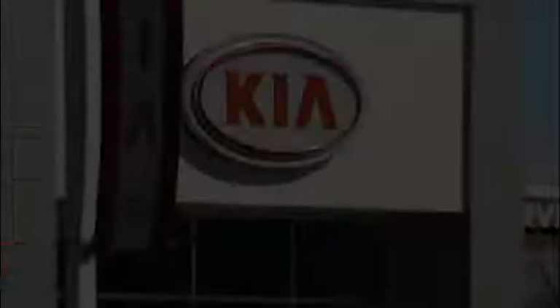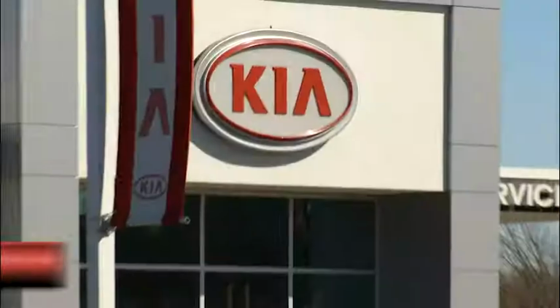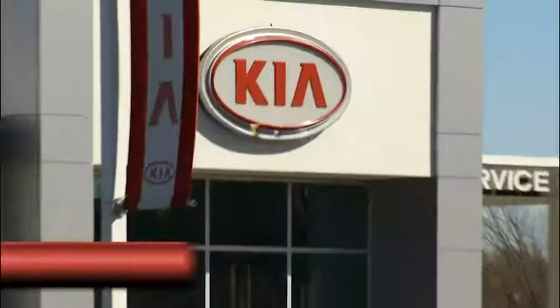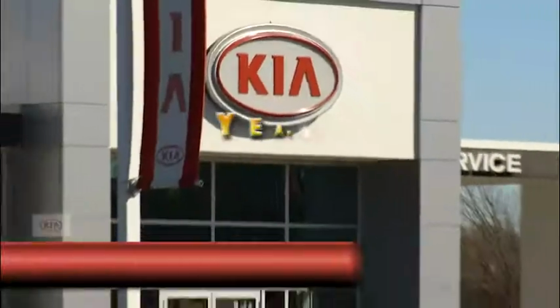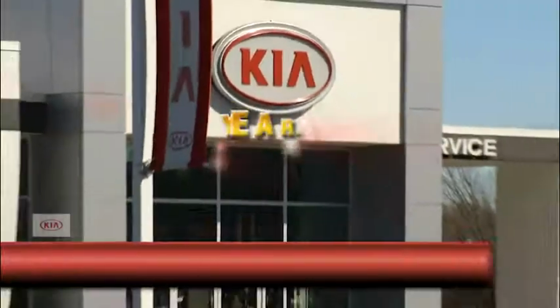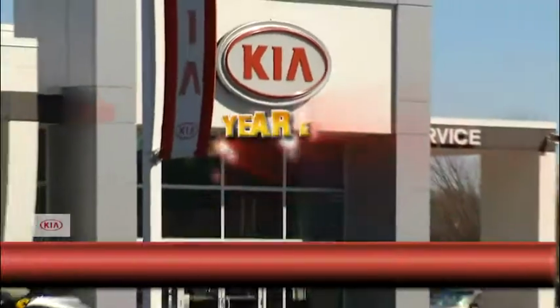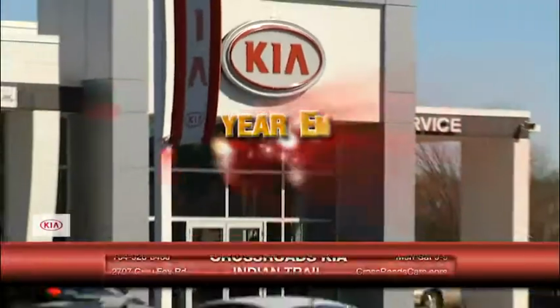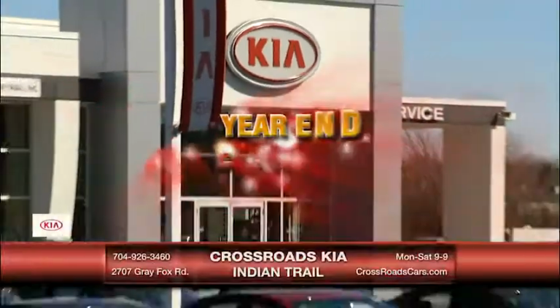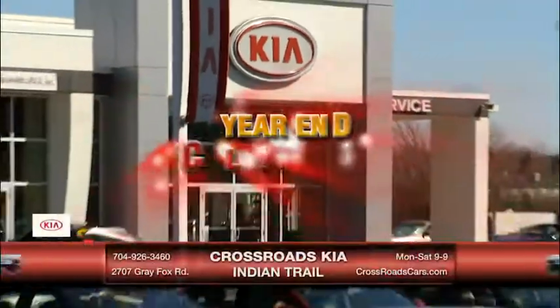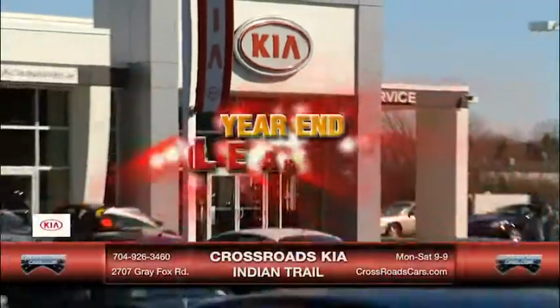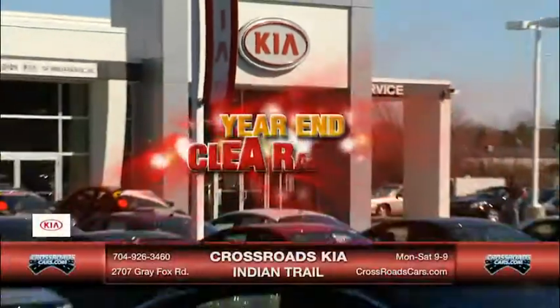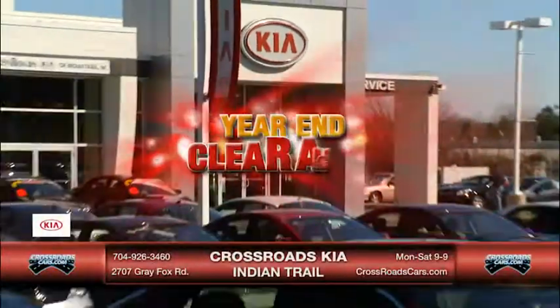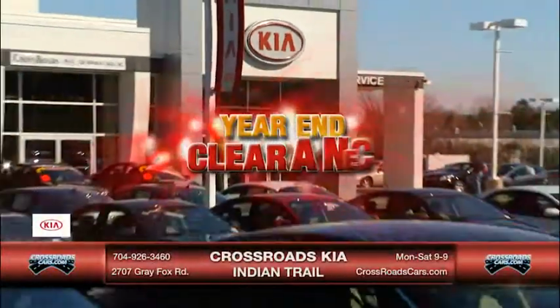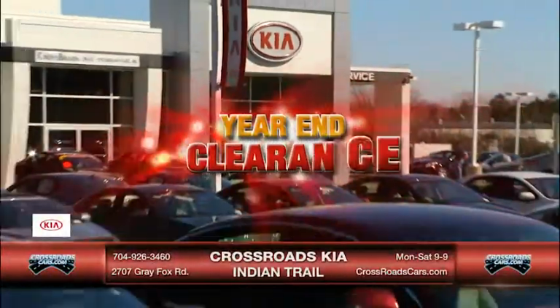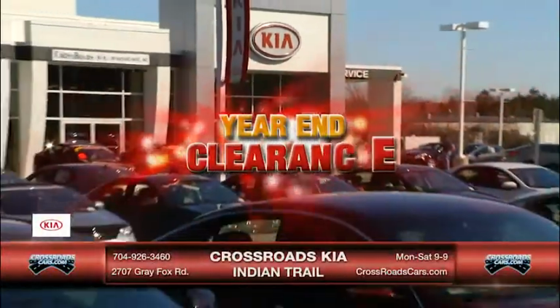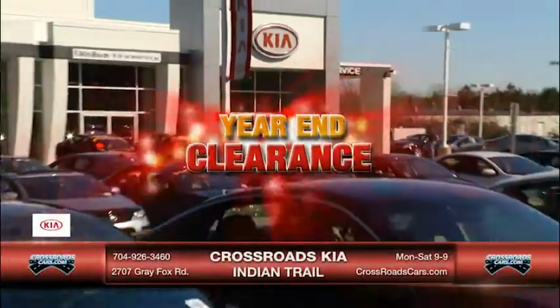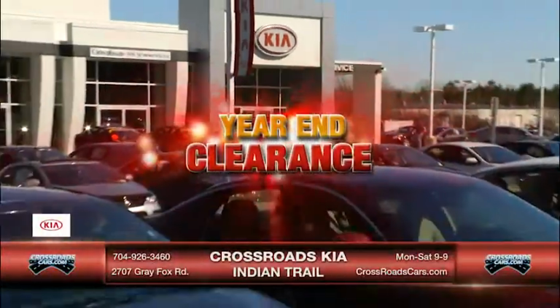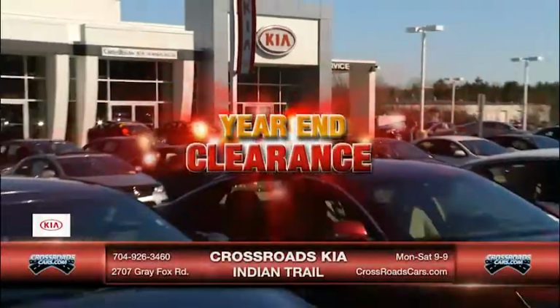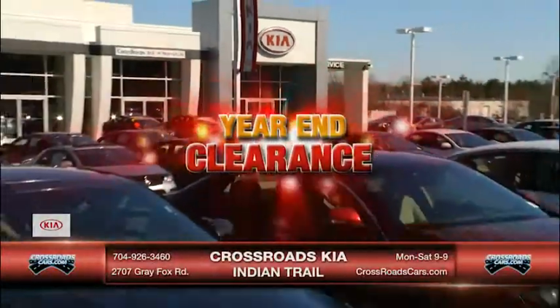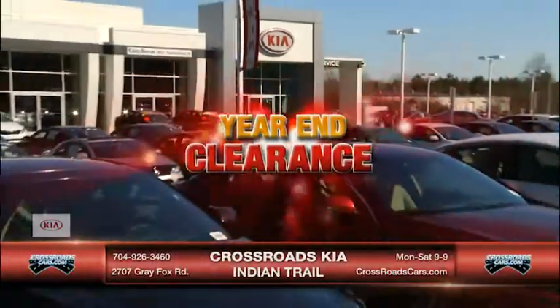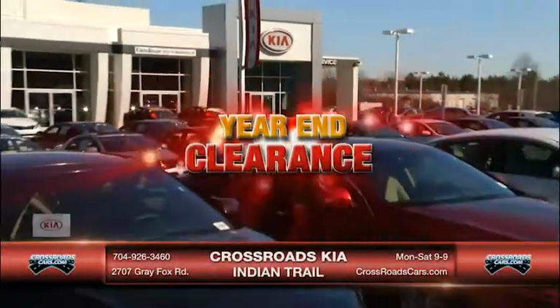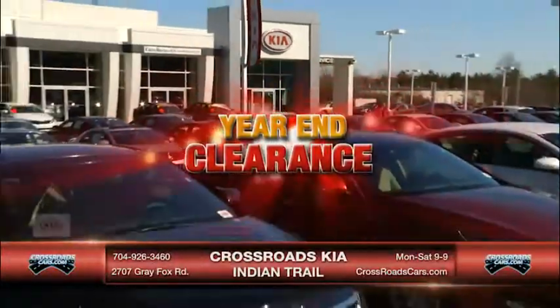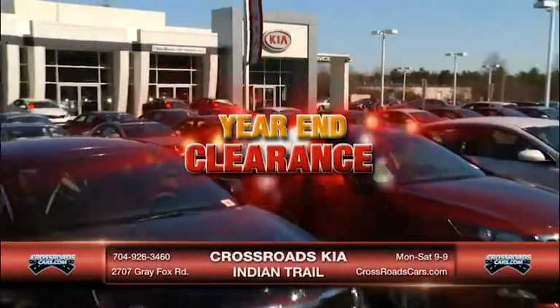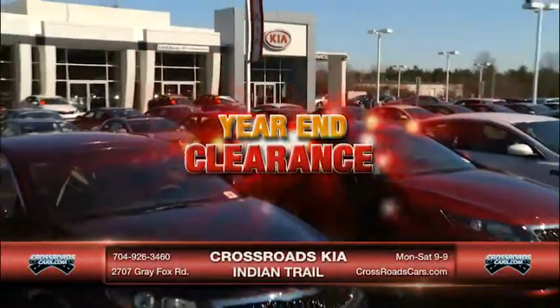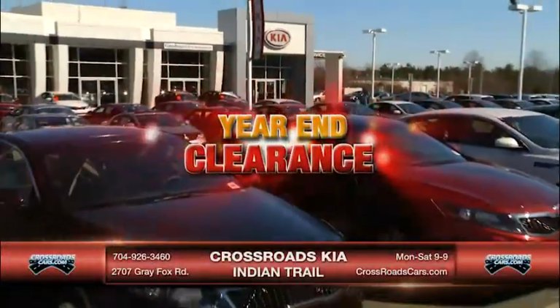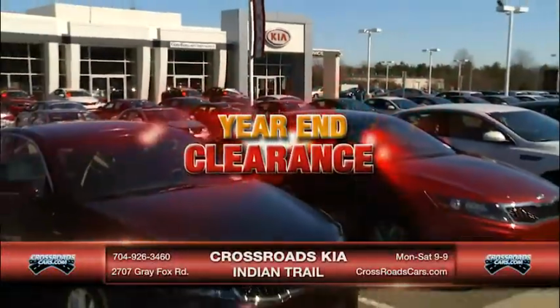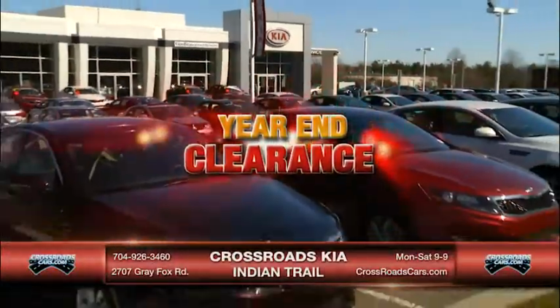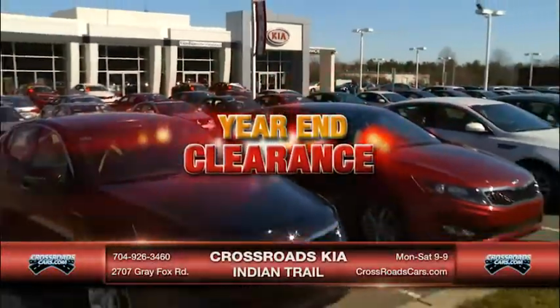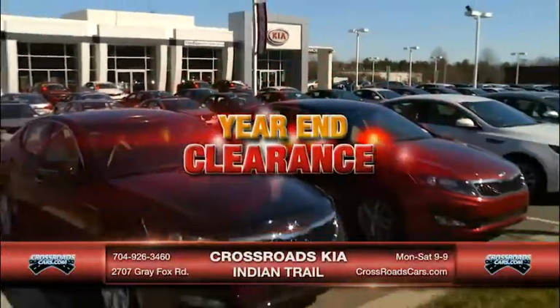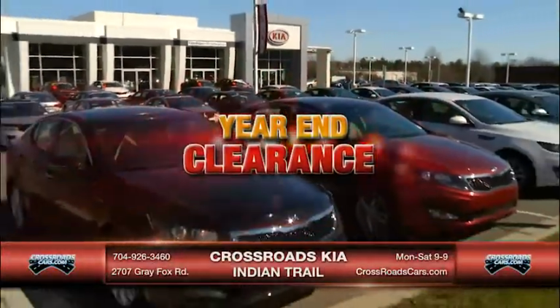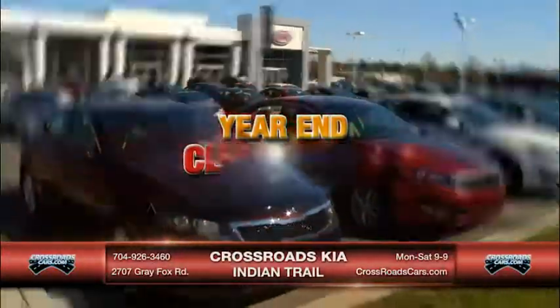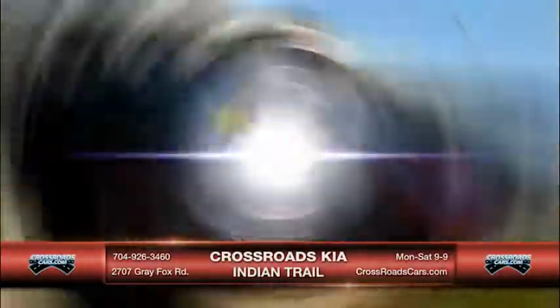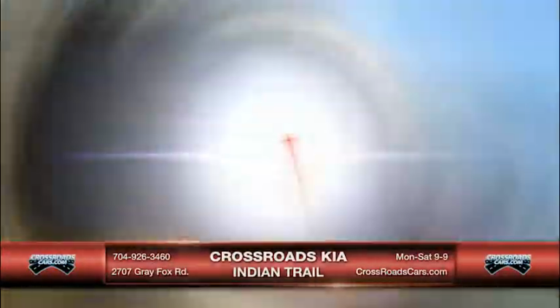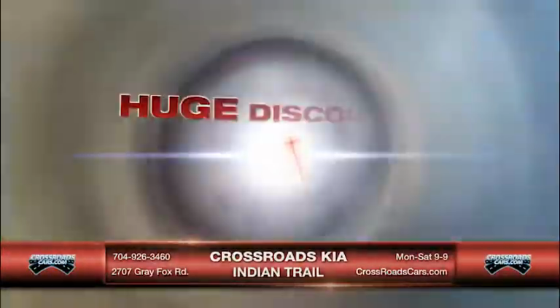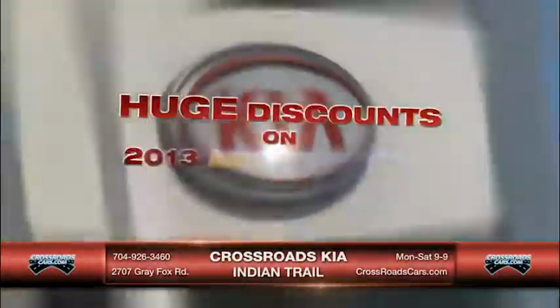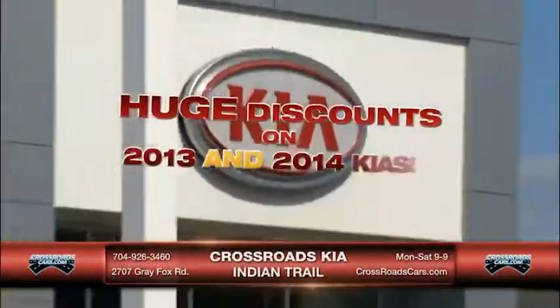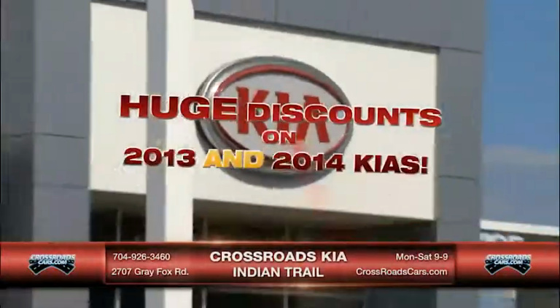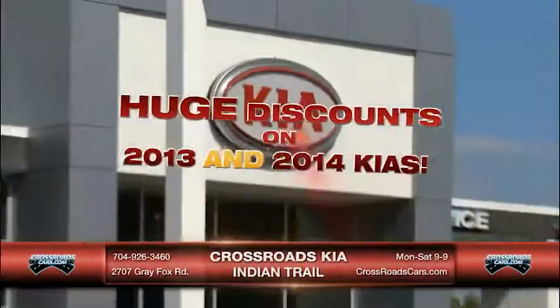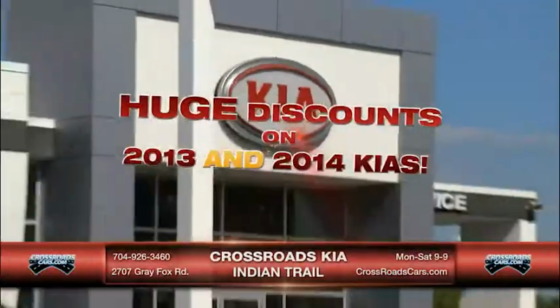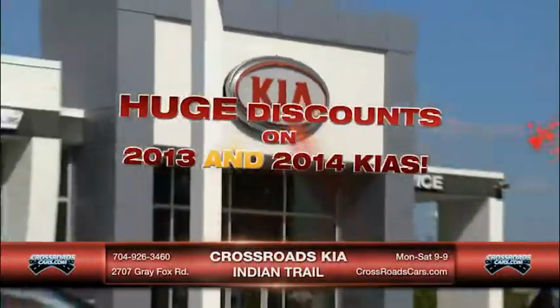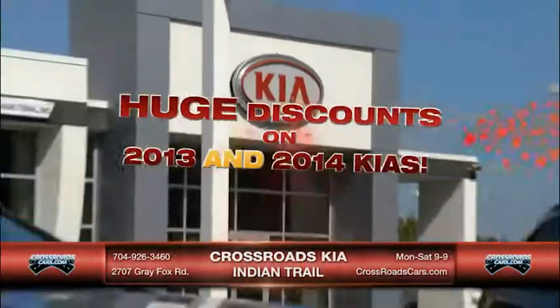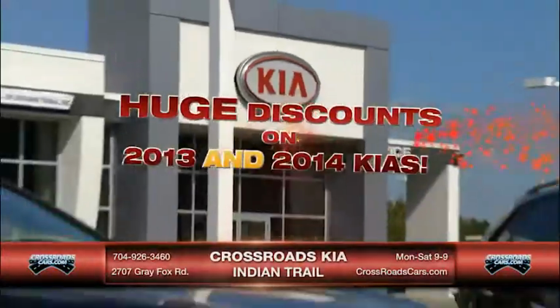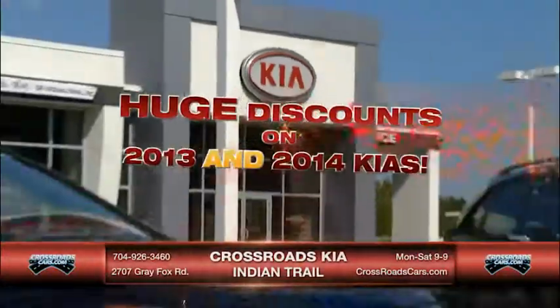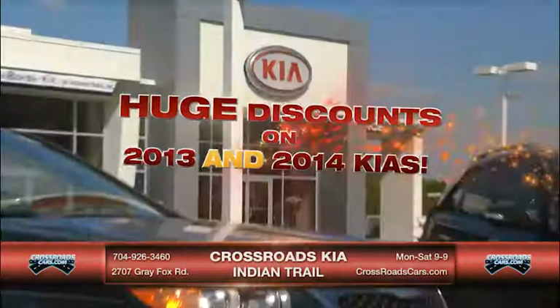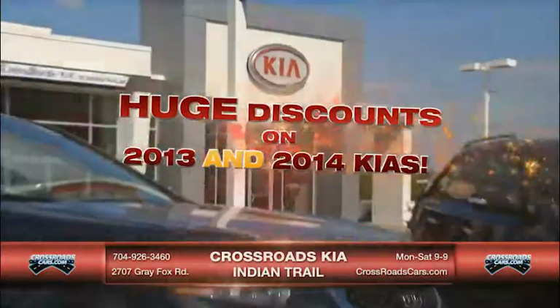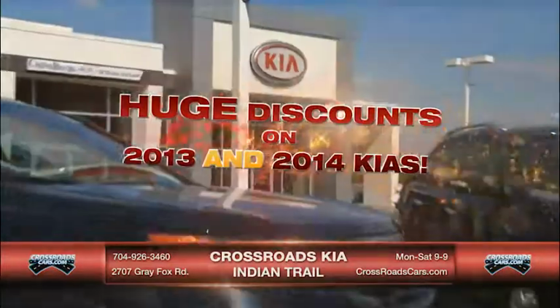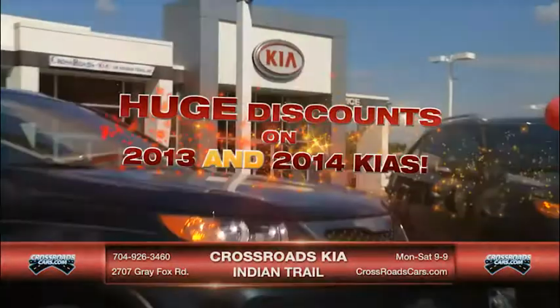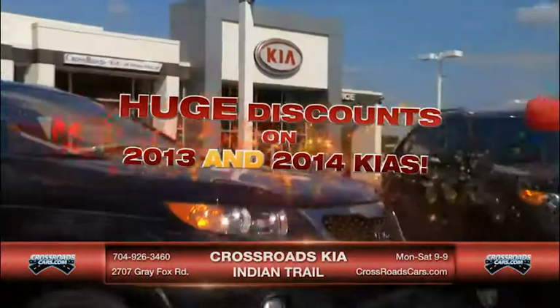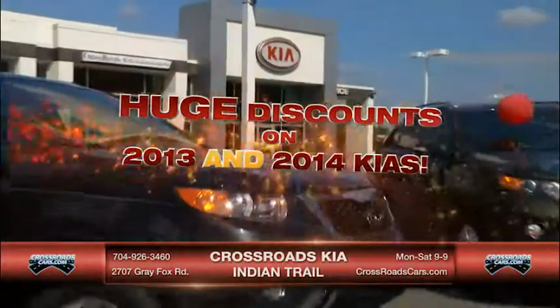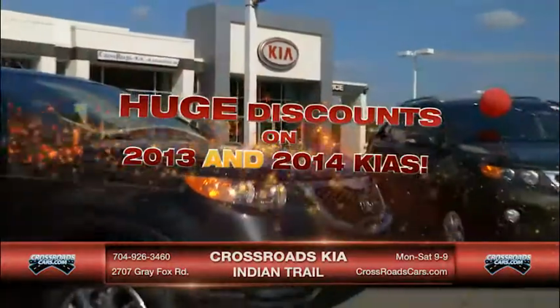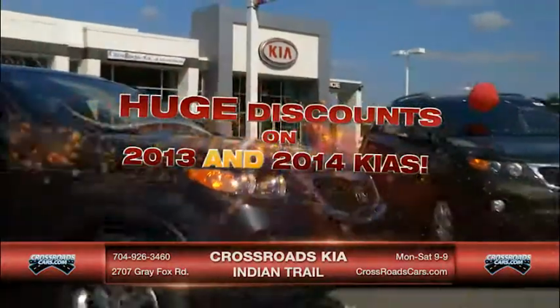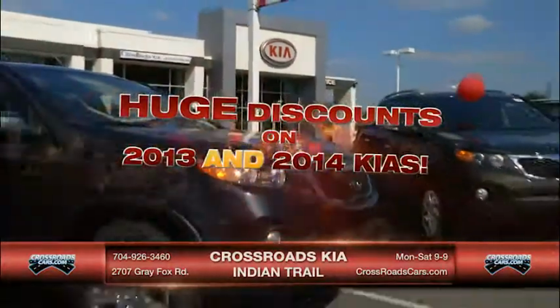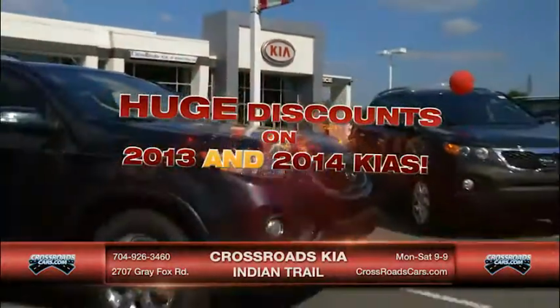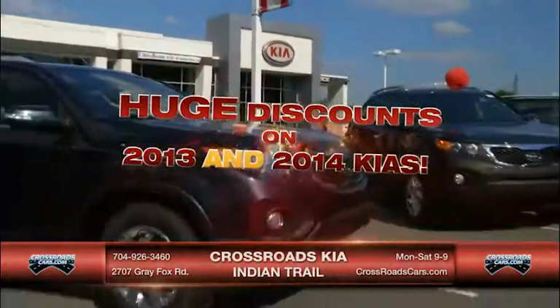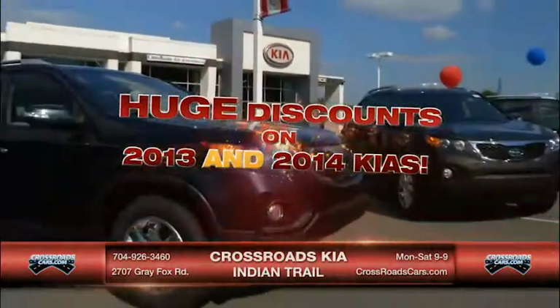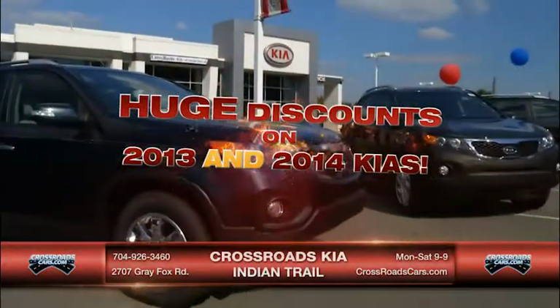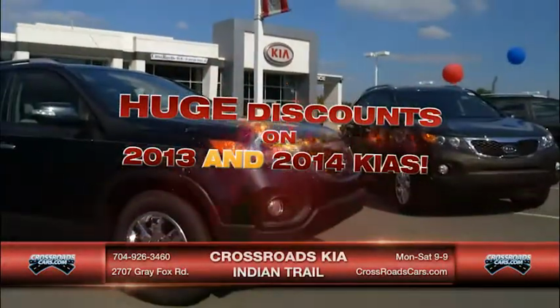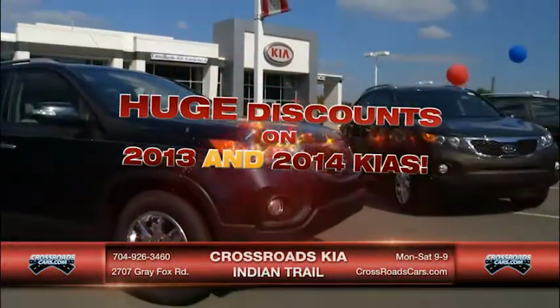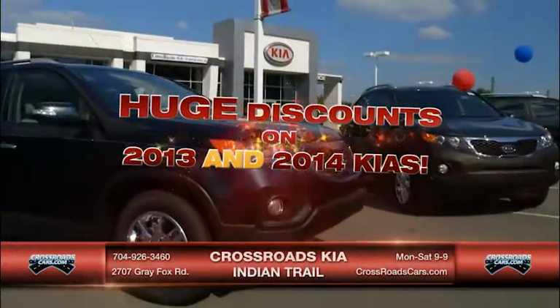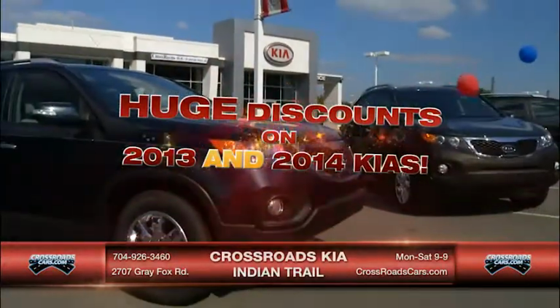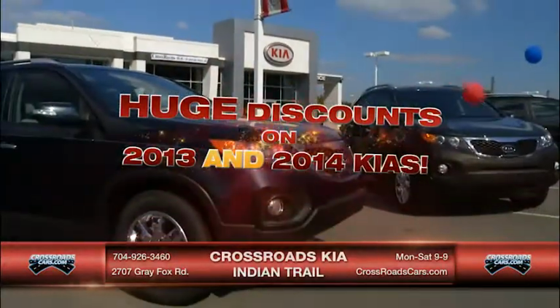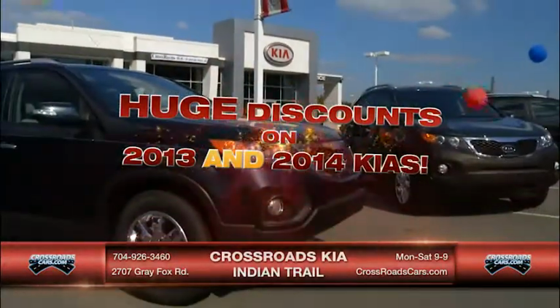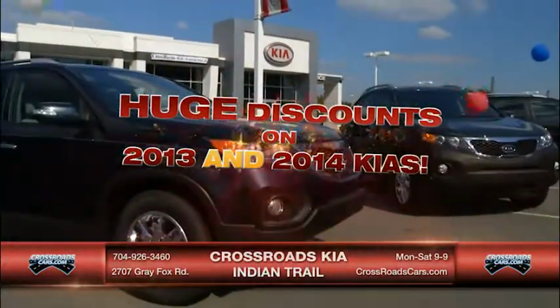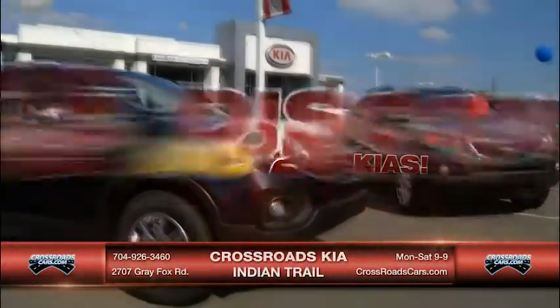Our year-end clearance is happening now at Crossroads Kia in Indian Trail, with huge savings not only on 2013 models but 2014 Kias too.